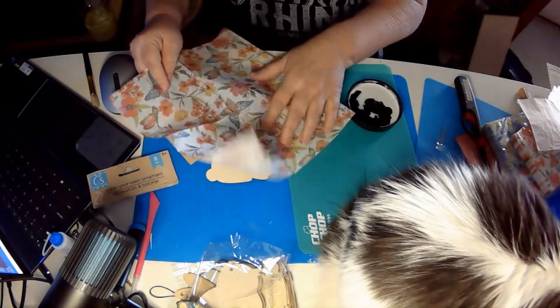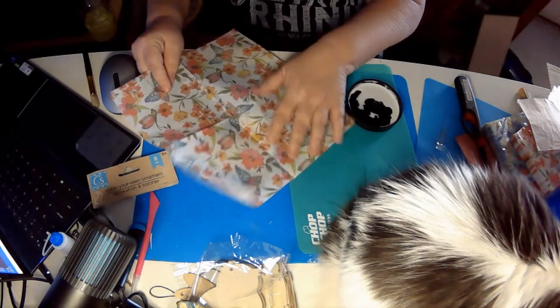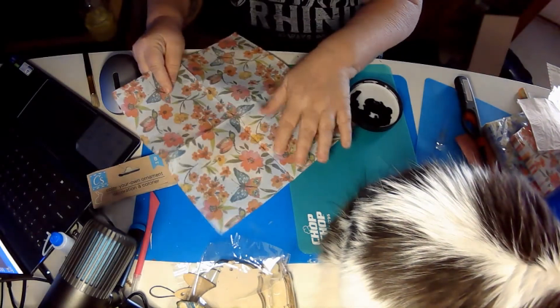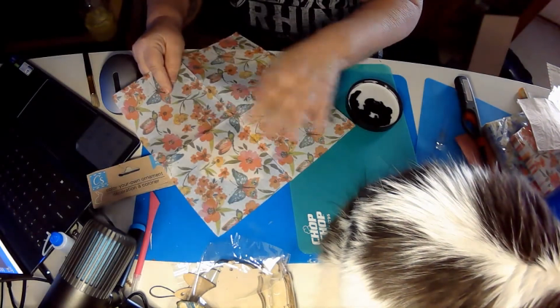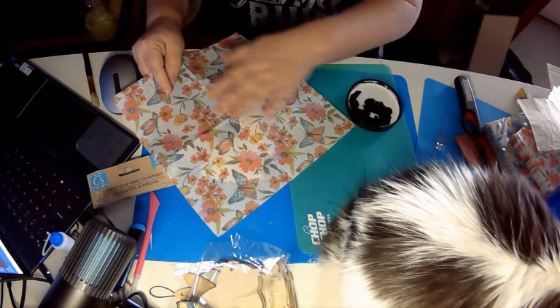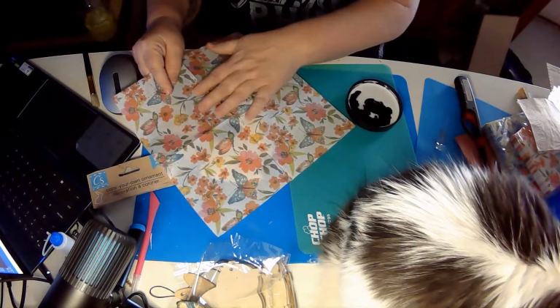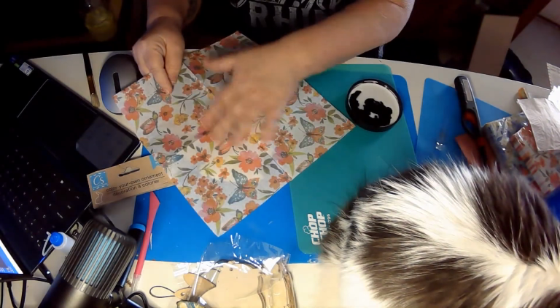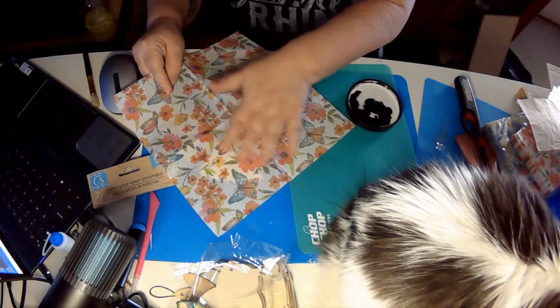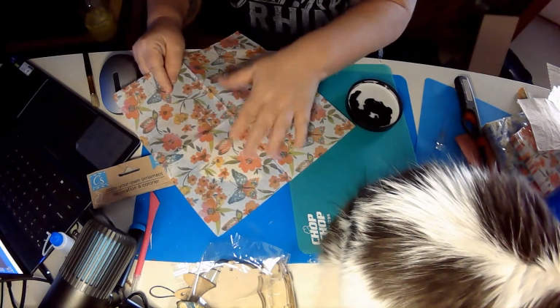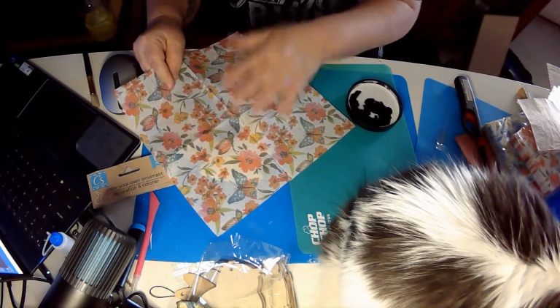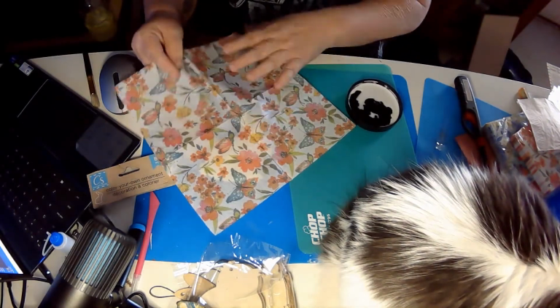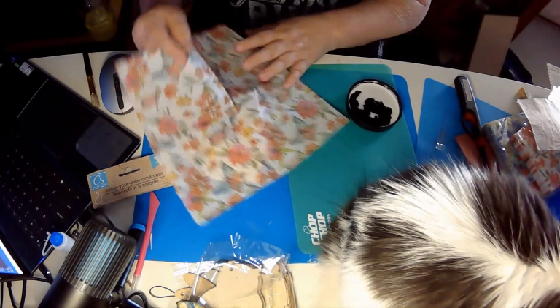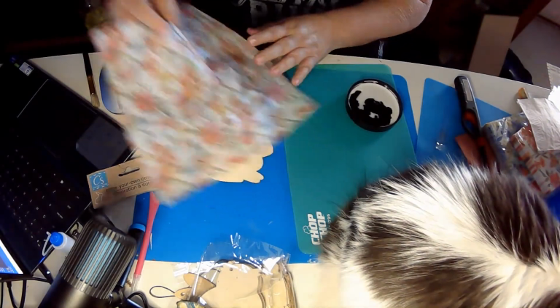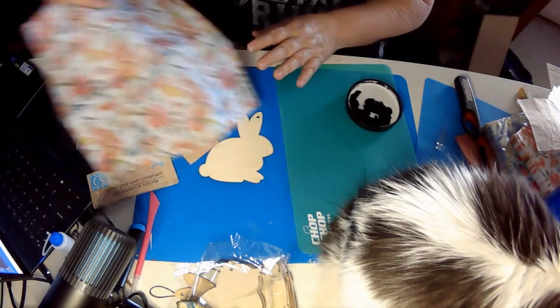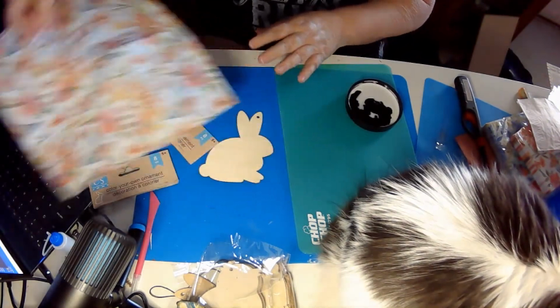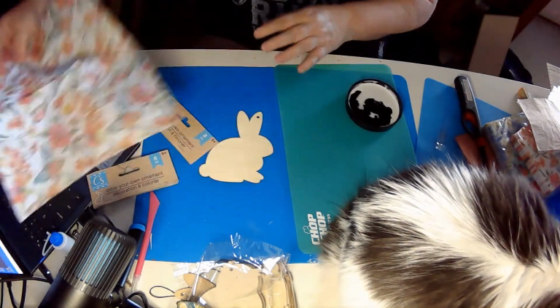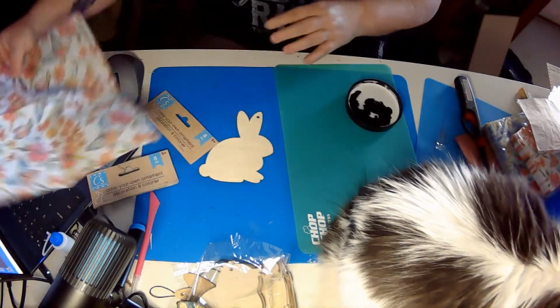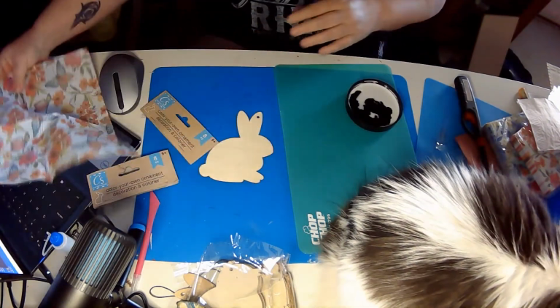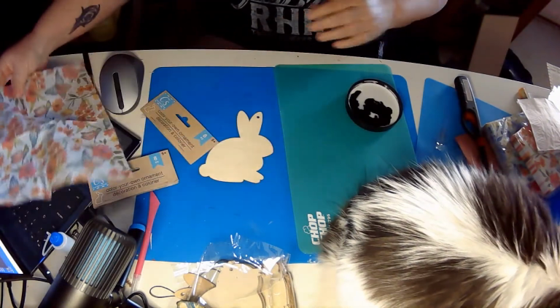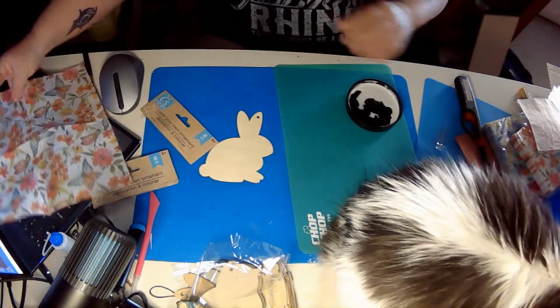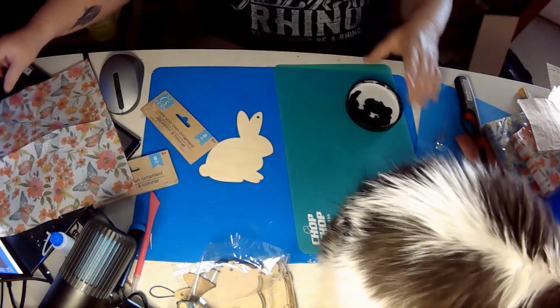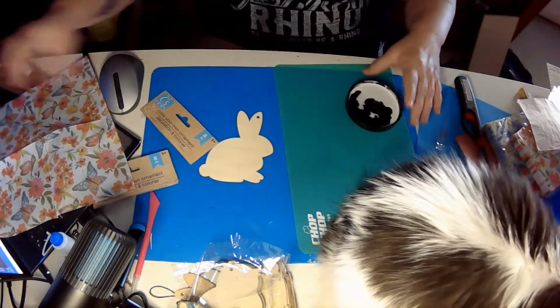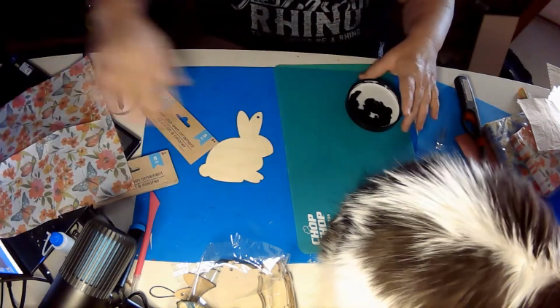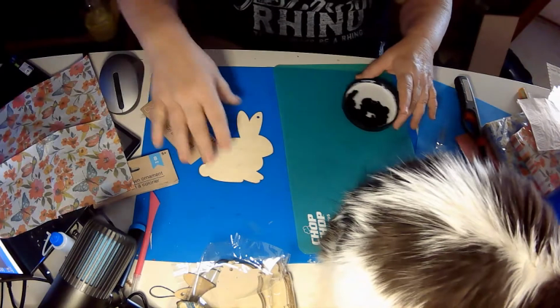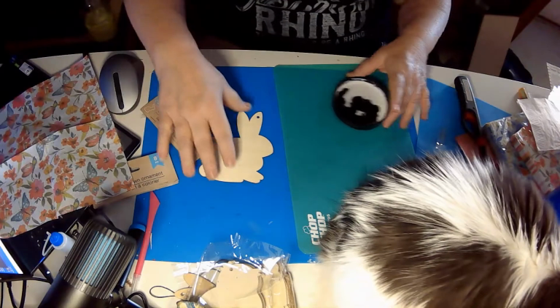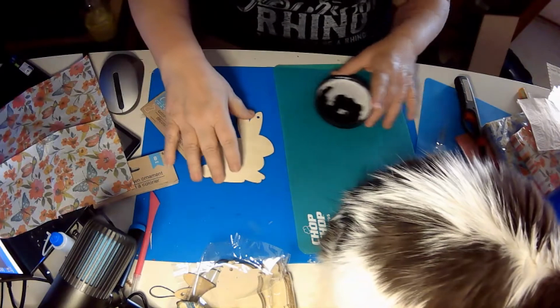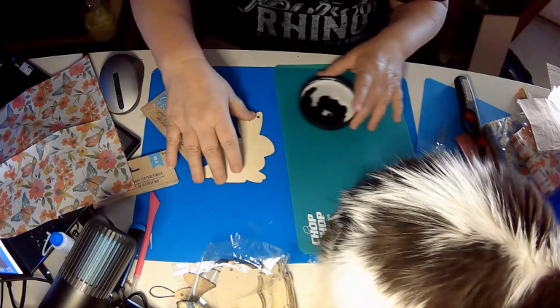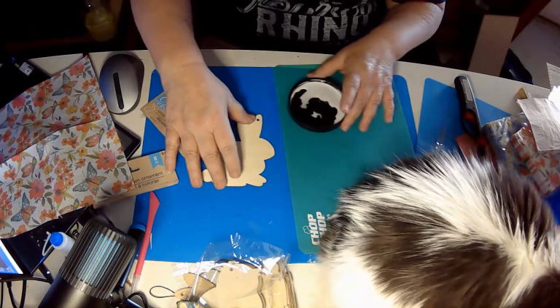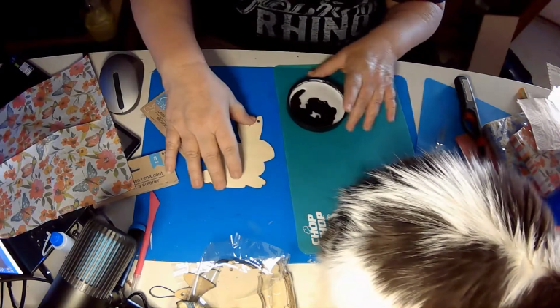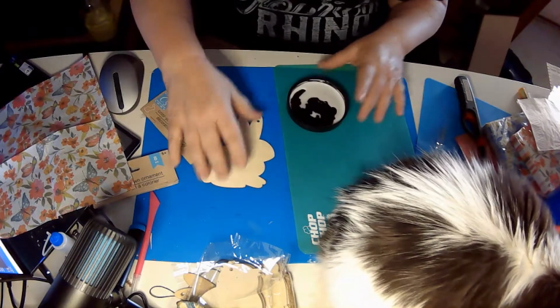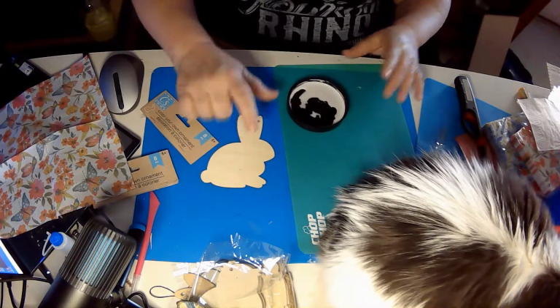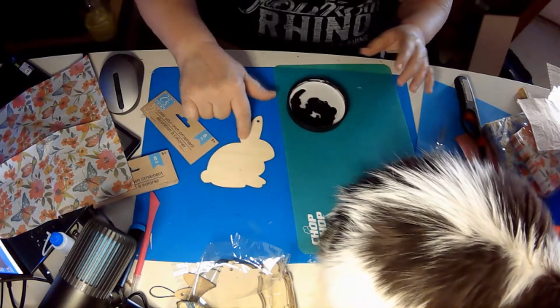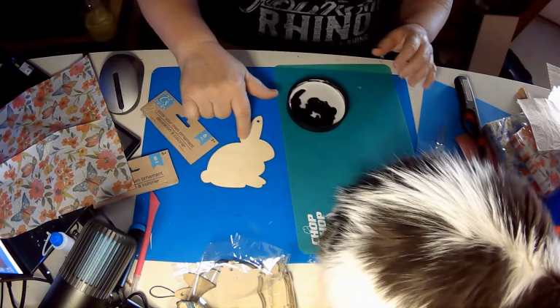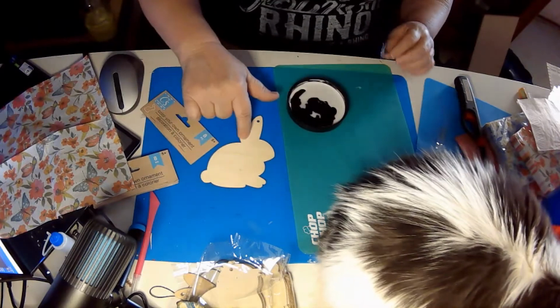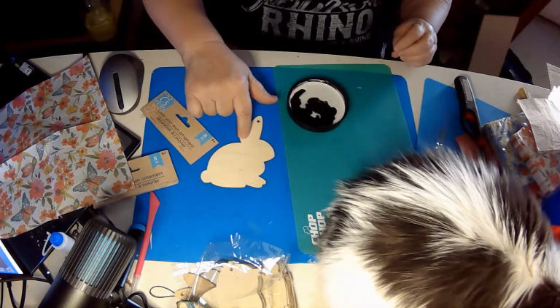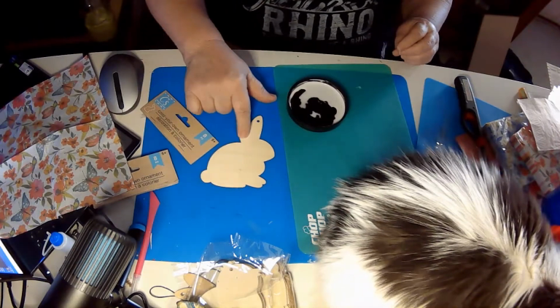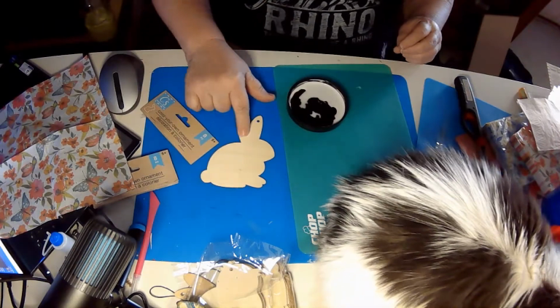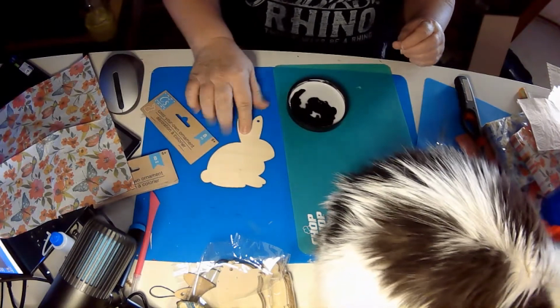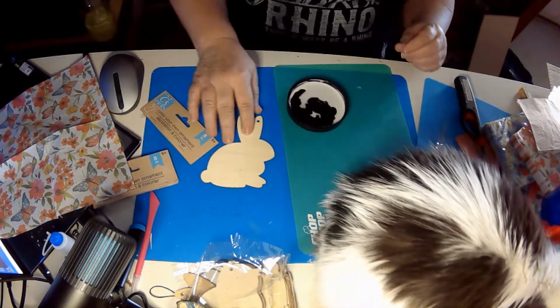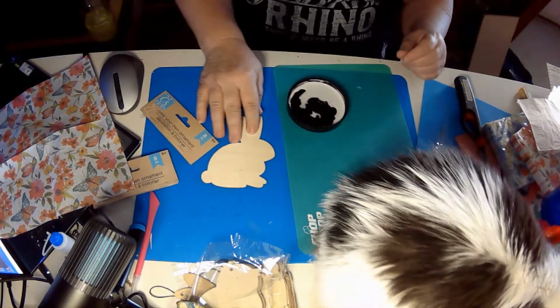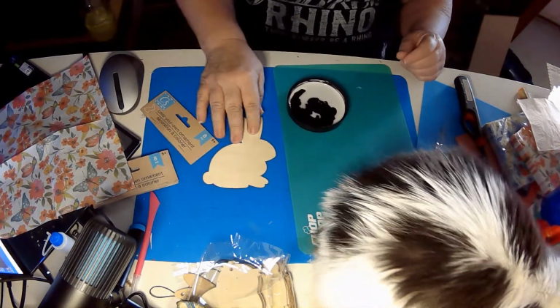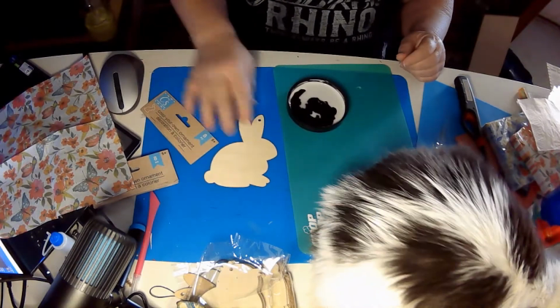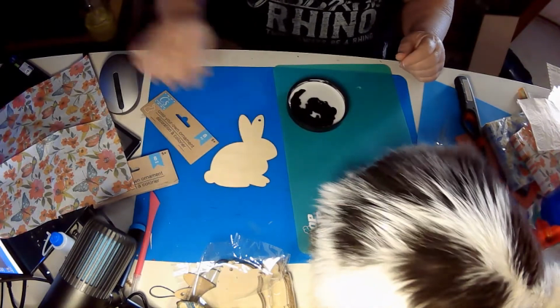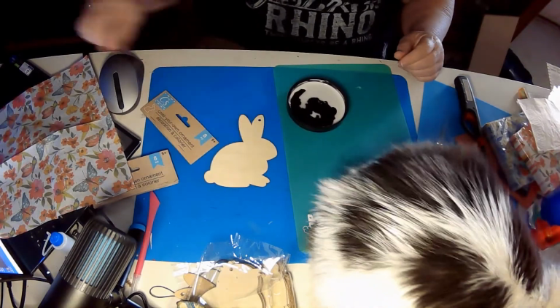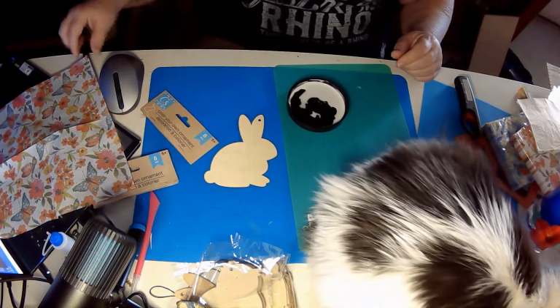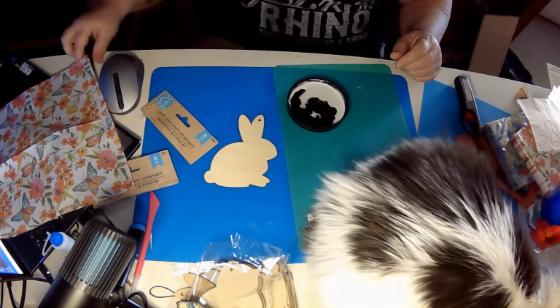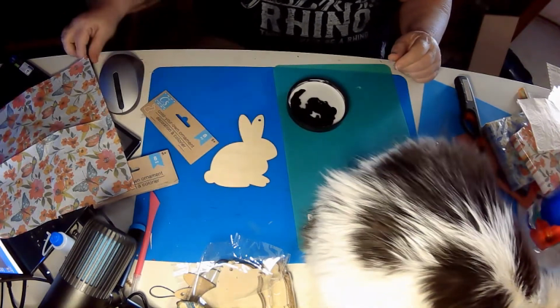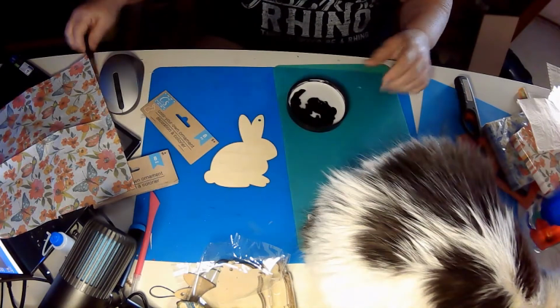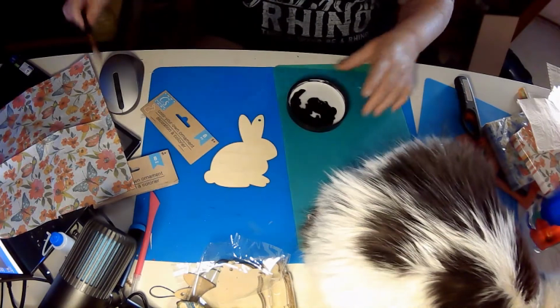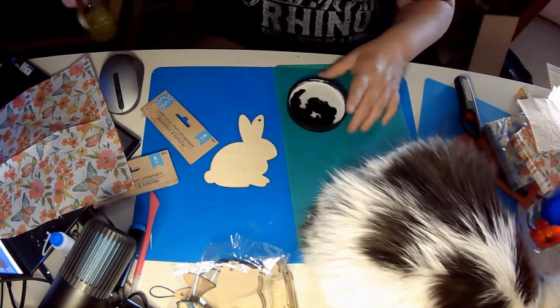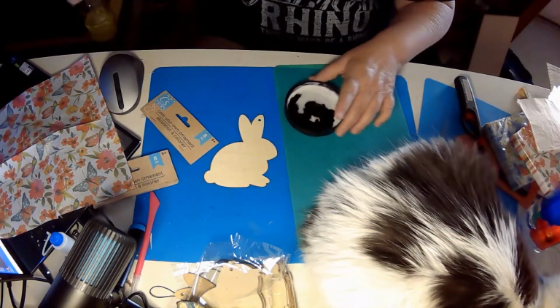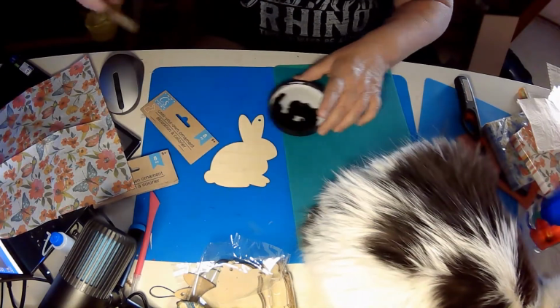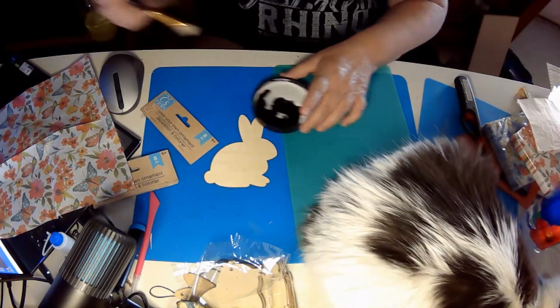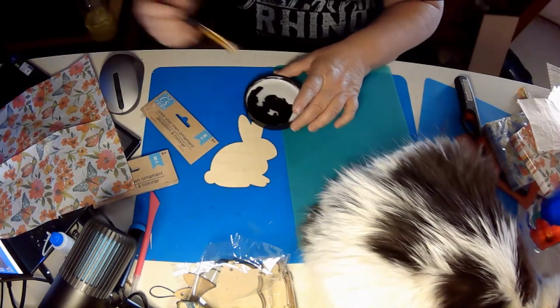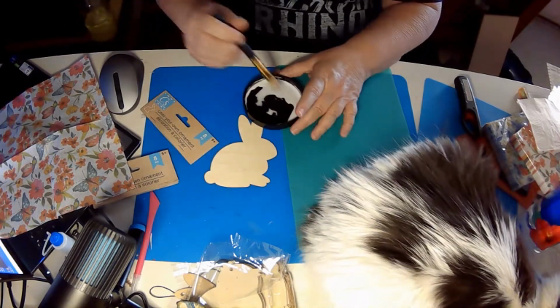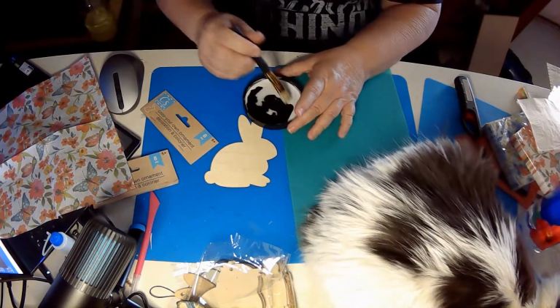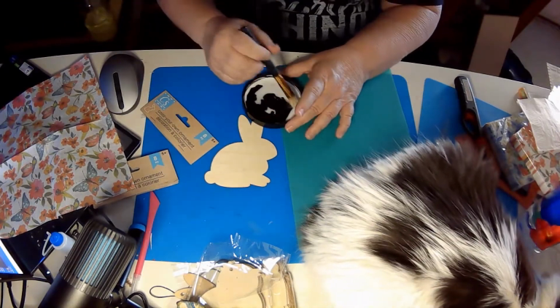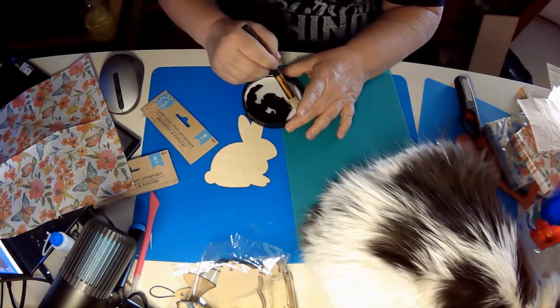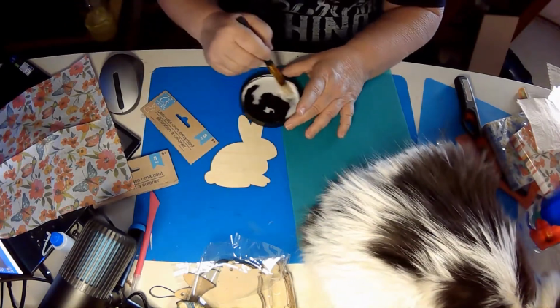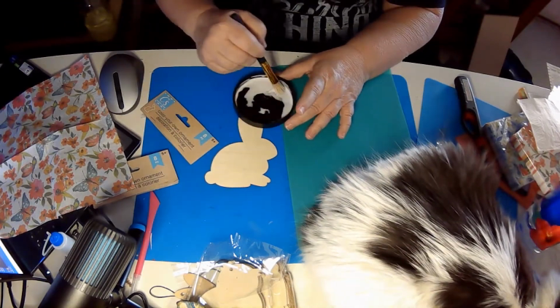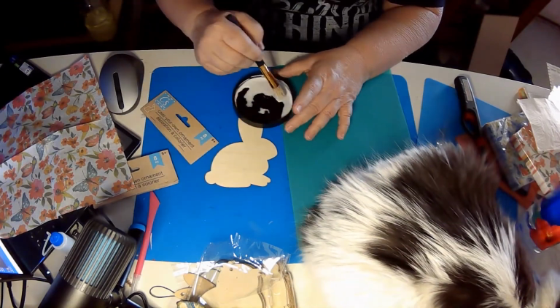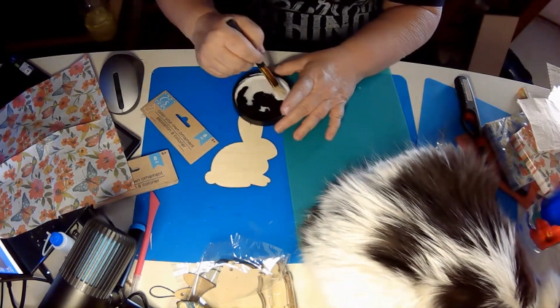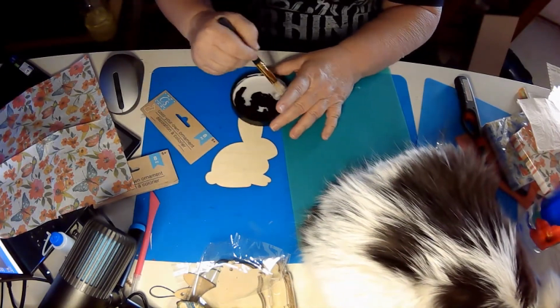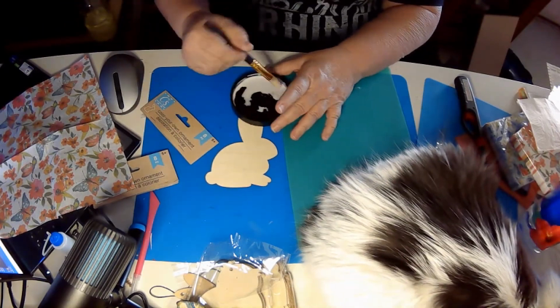It's got butterflies and flowers, and I am going to take my watered down glue.